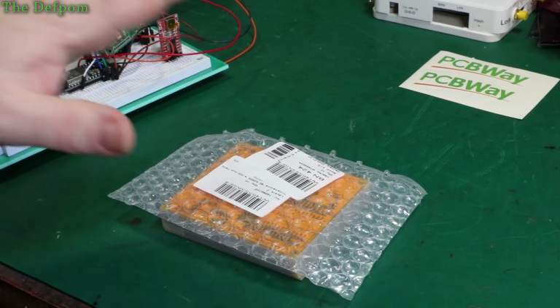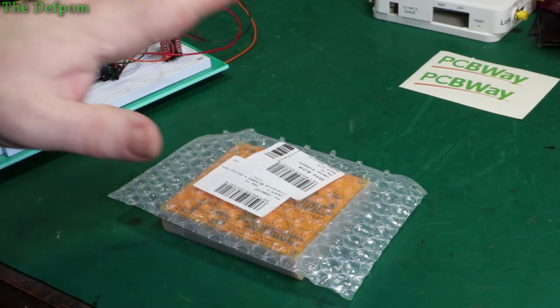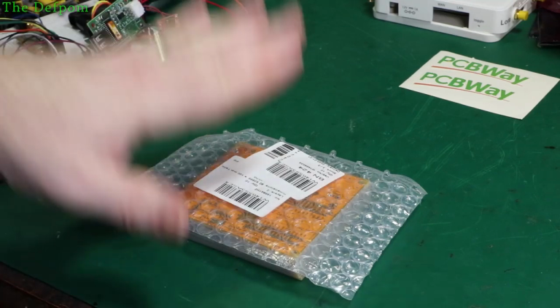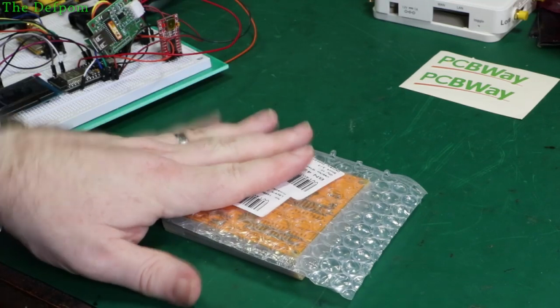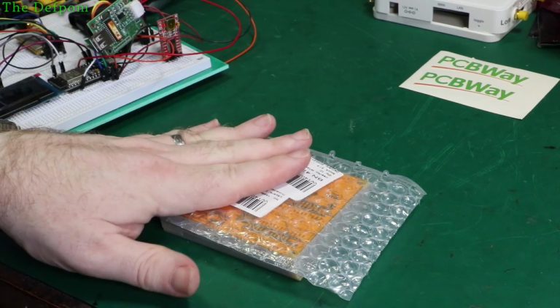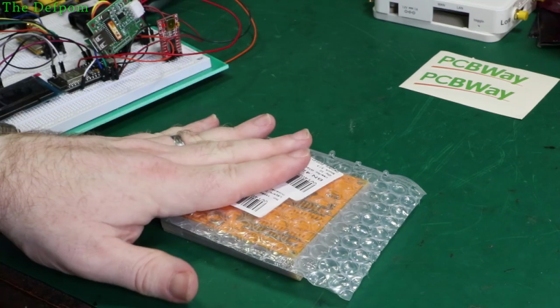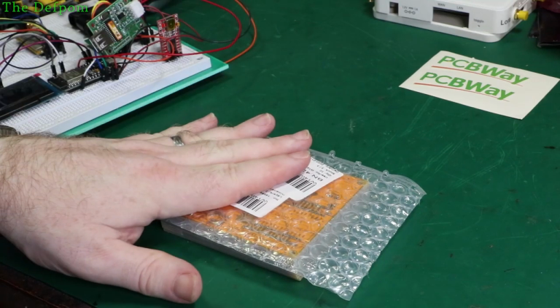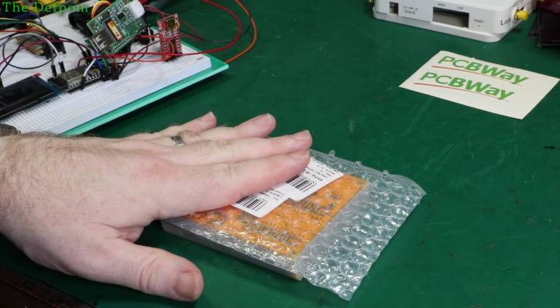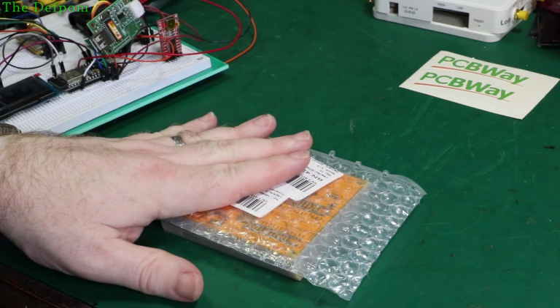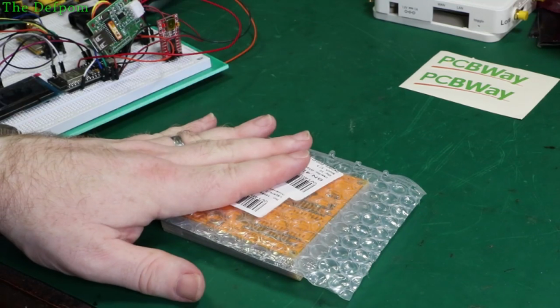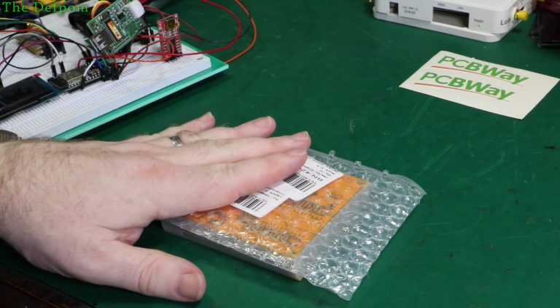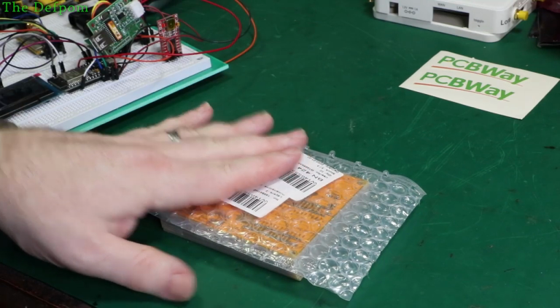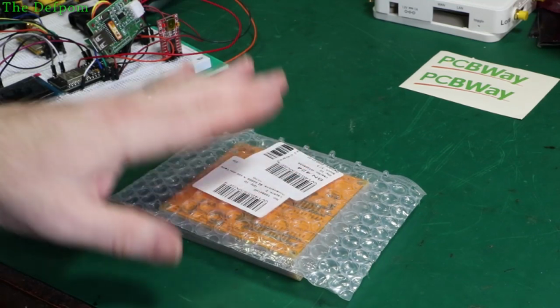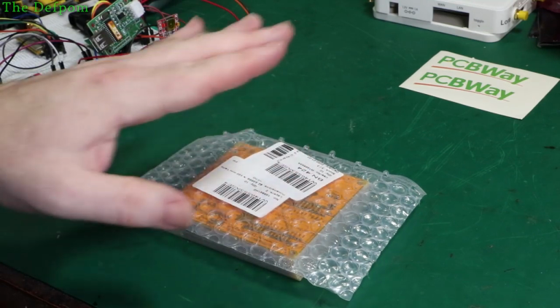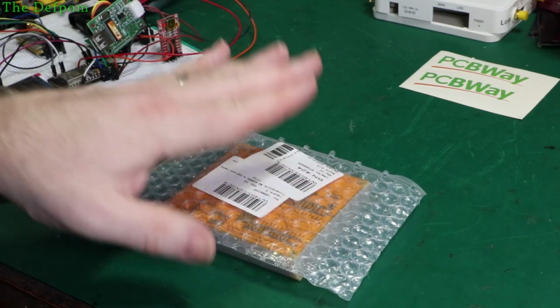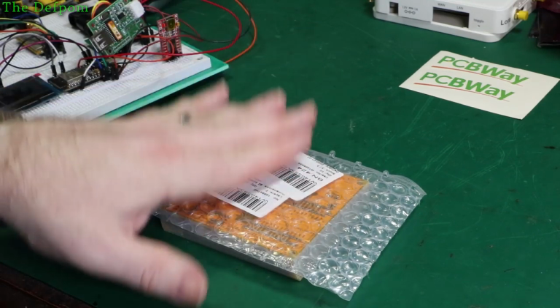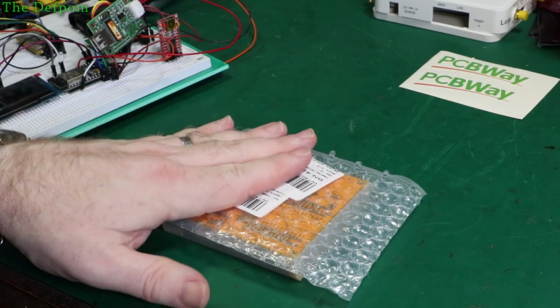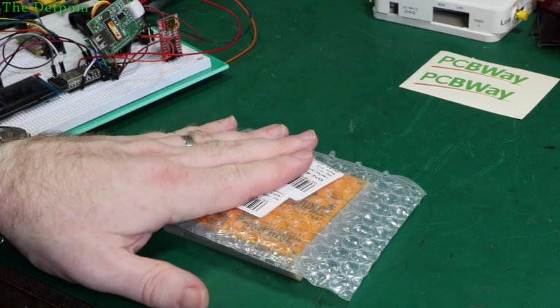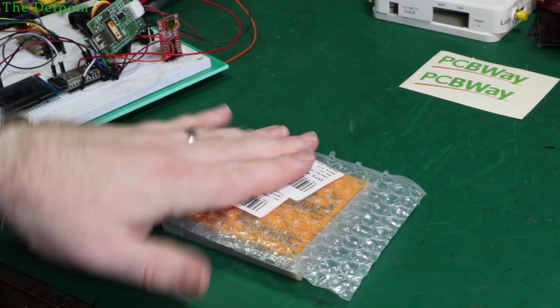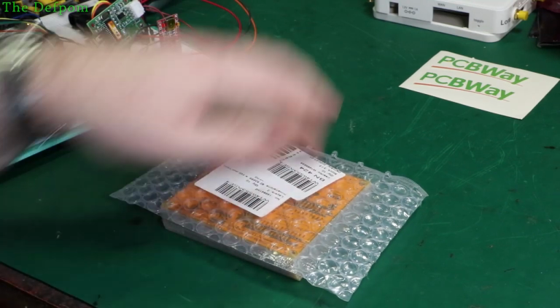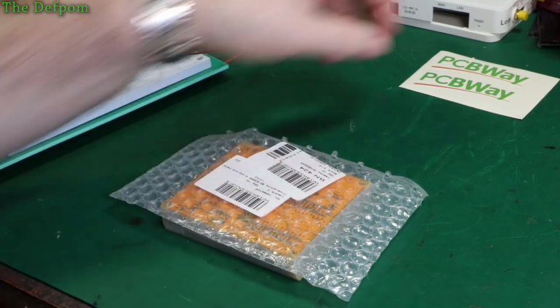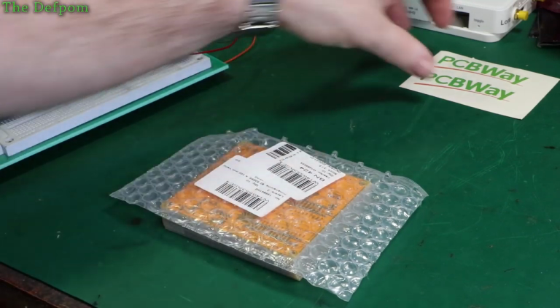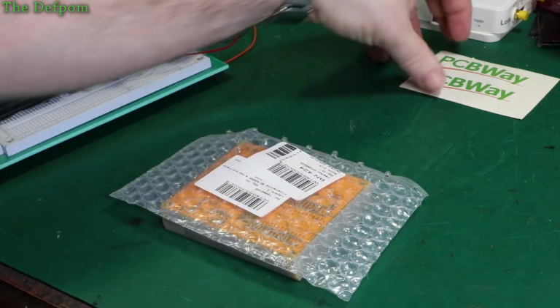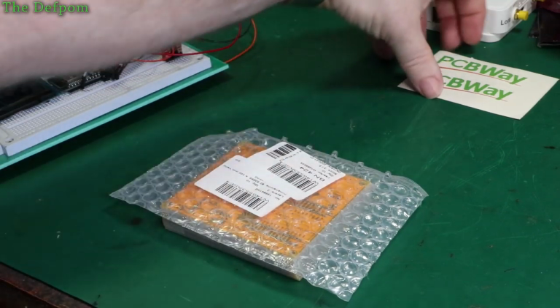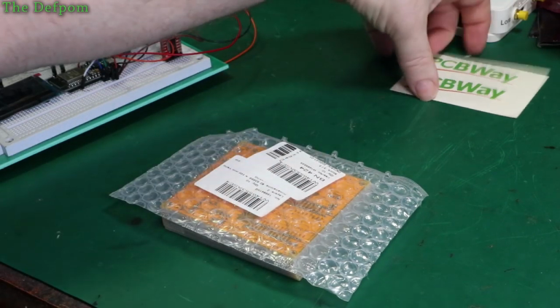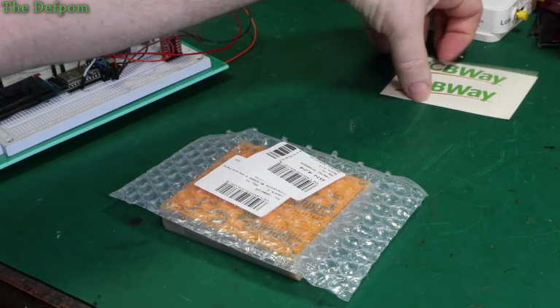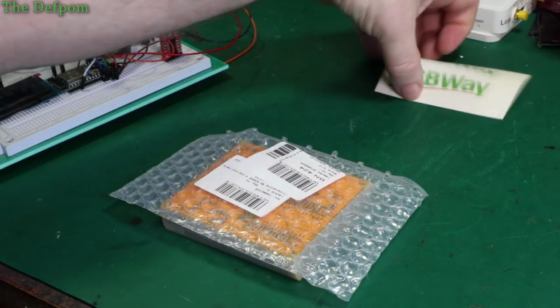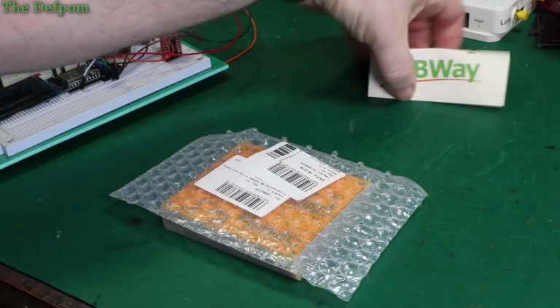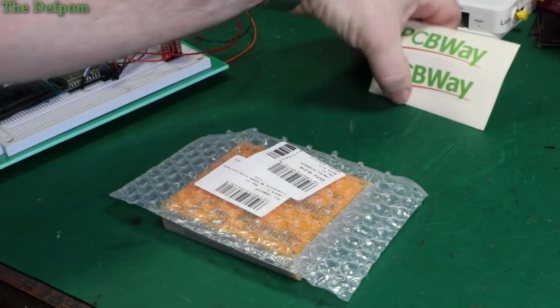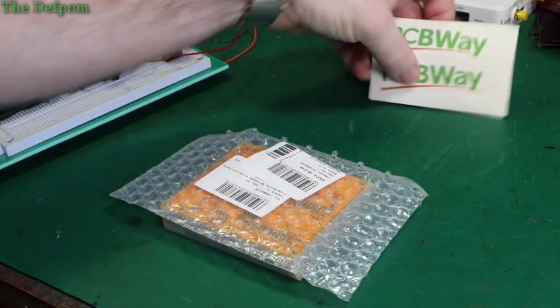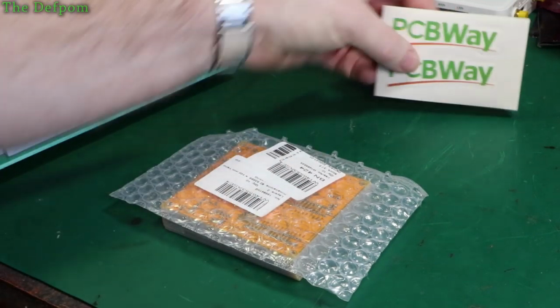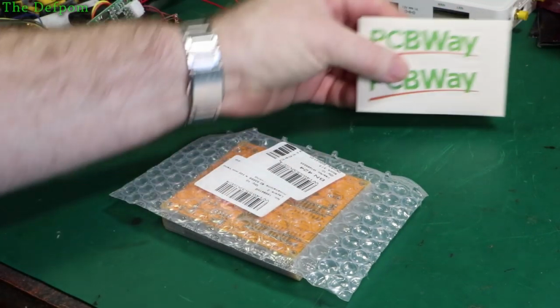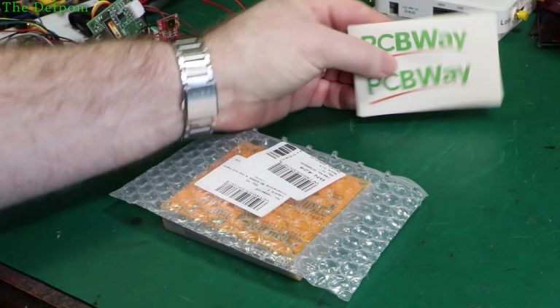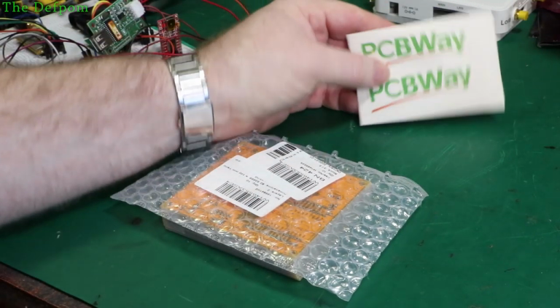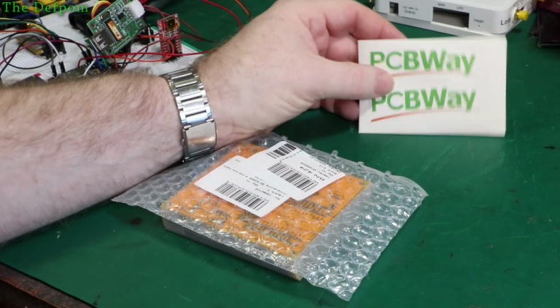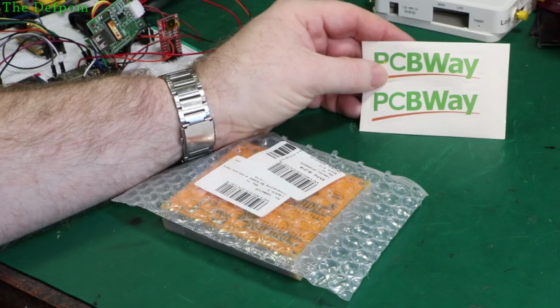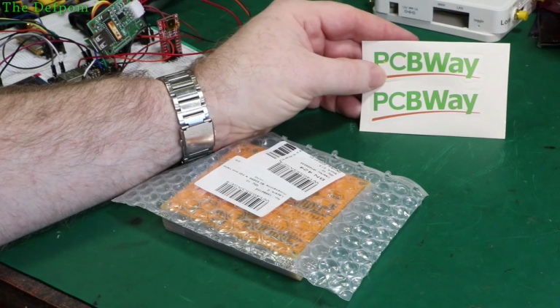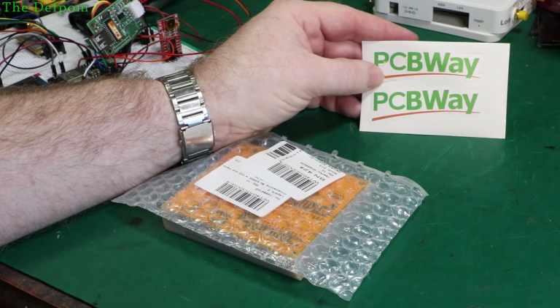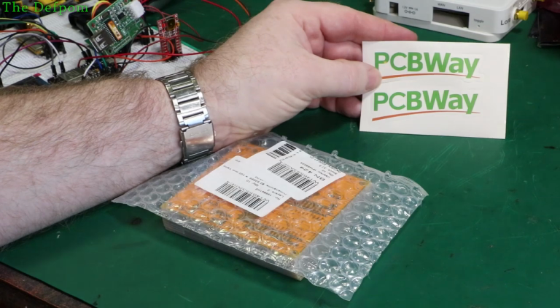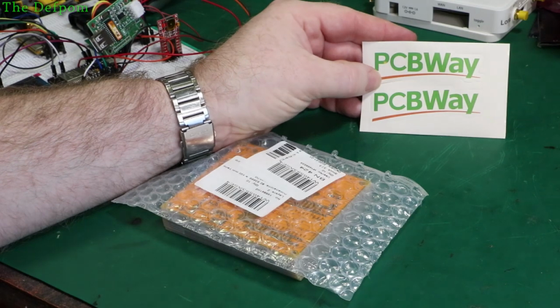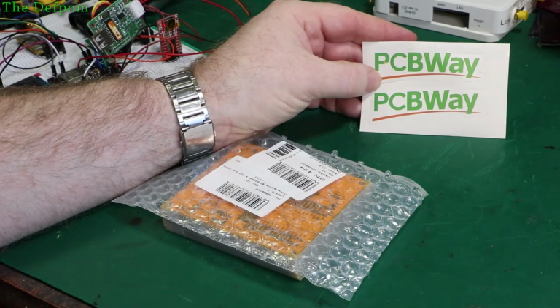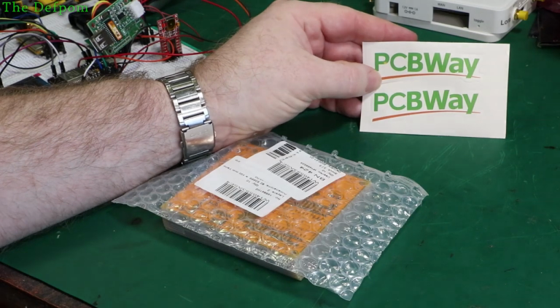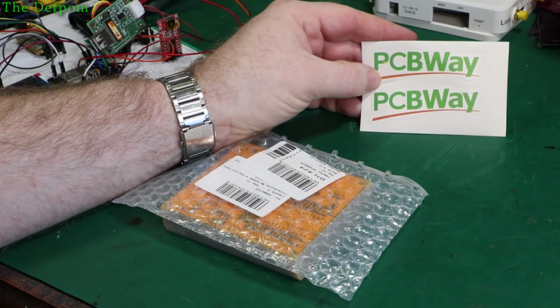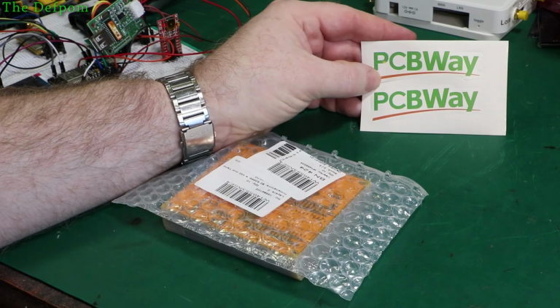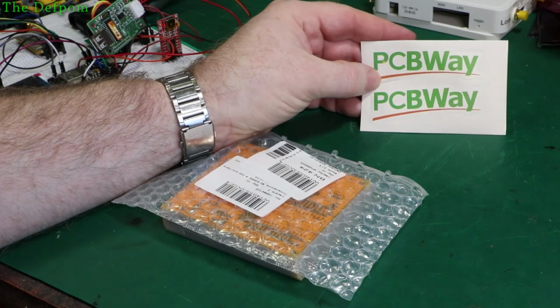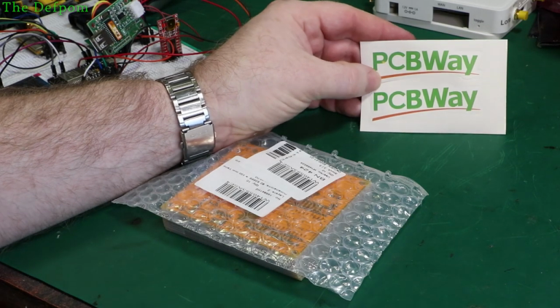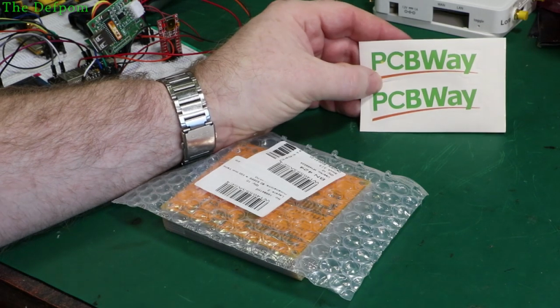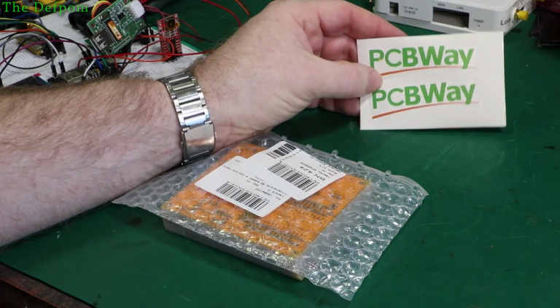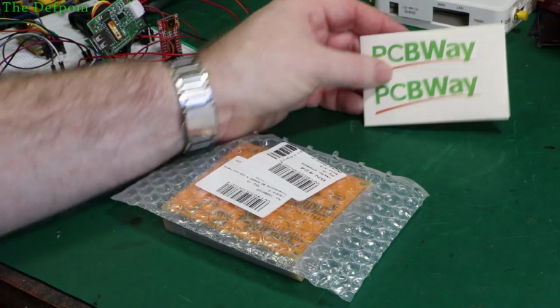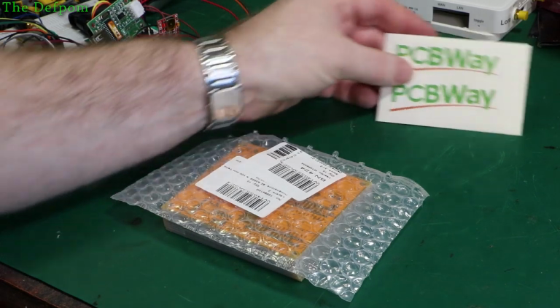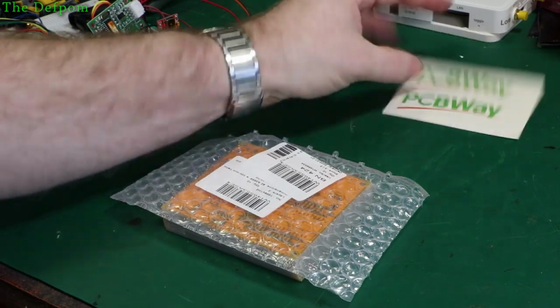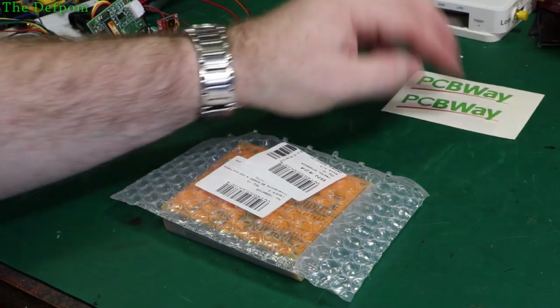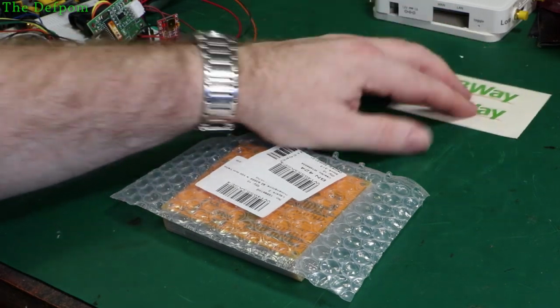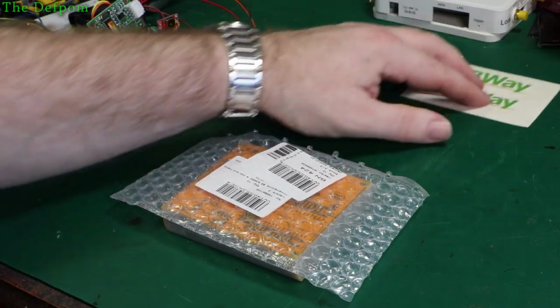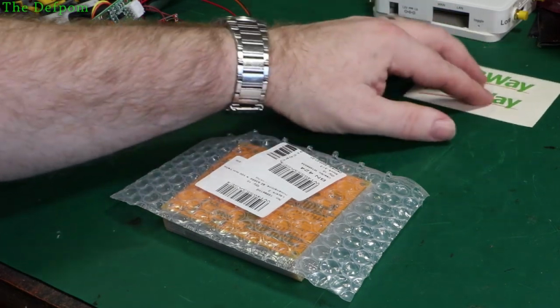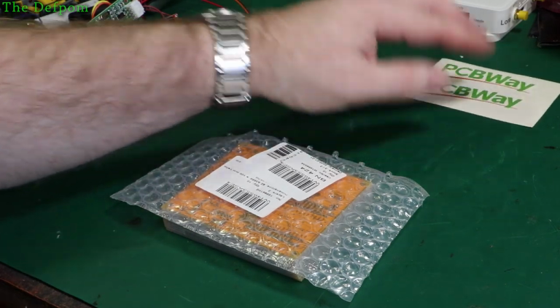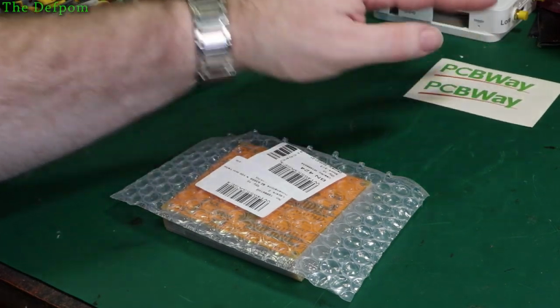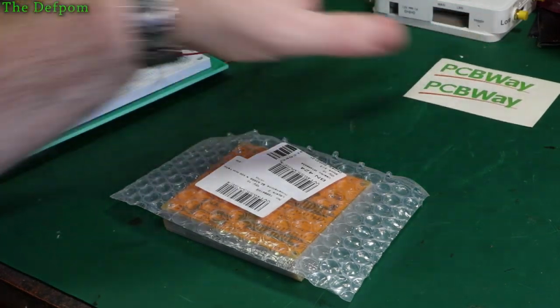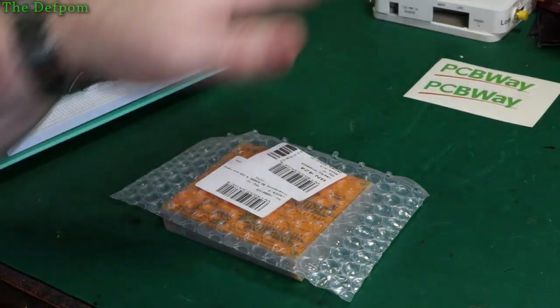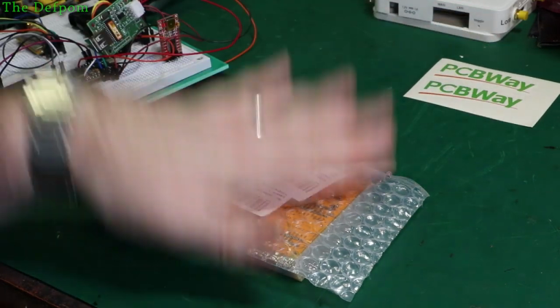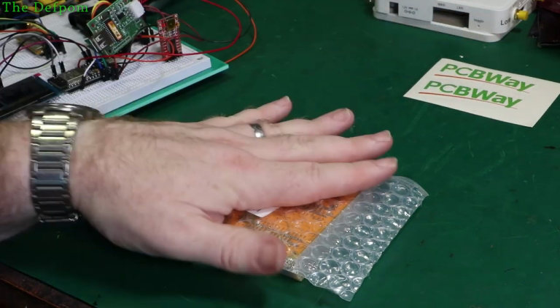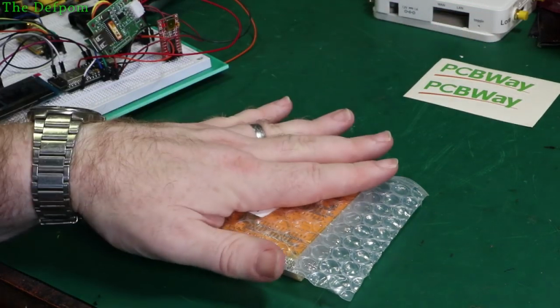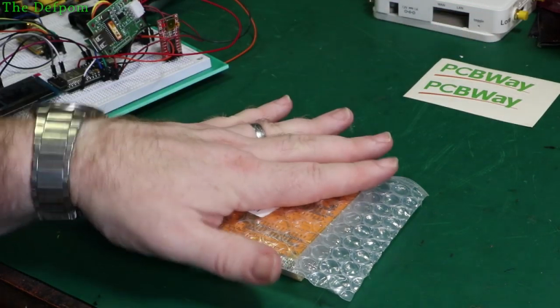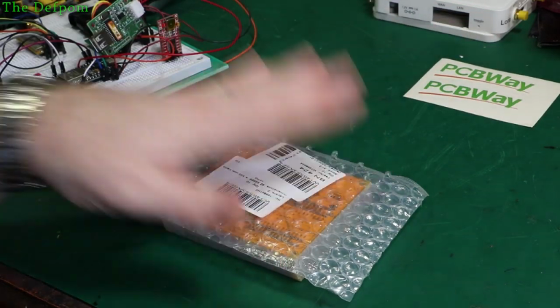I have some PCBs here which I've had made by PCBWay at no cost. Thank you very much PCBWay for sponsoring this video and providing these boards.